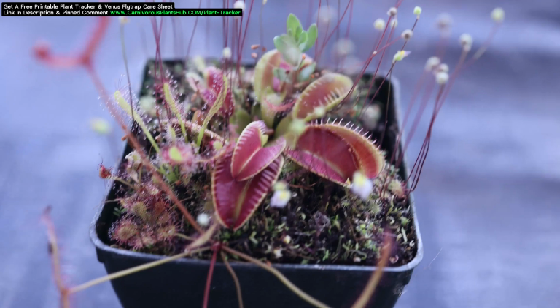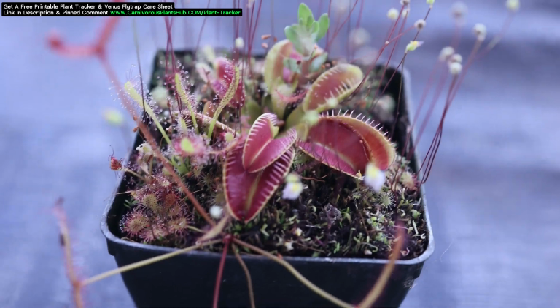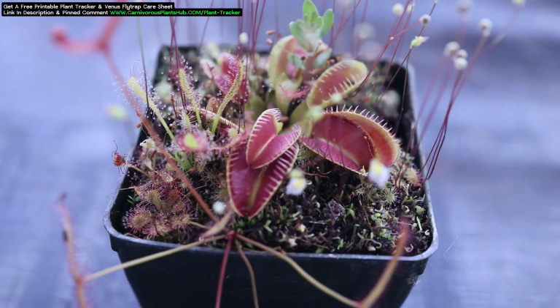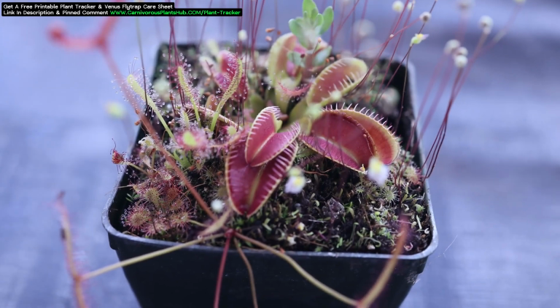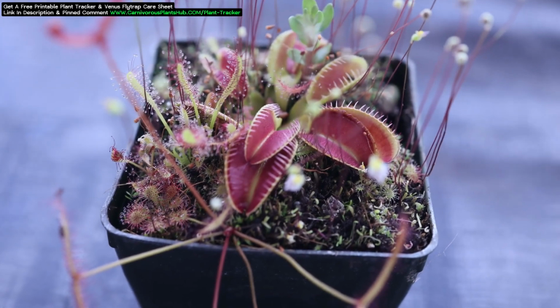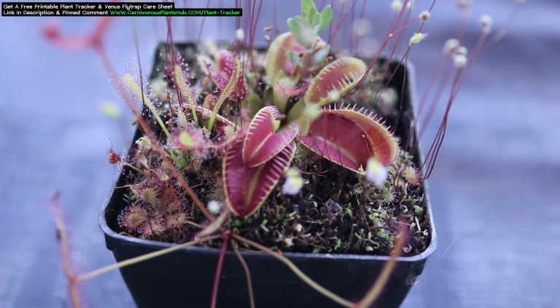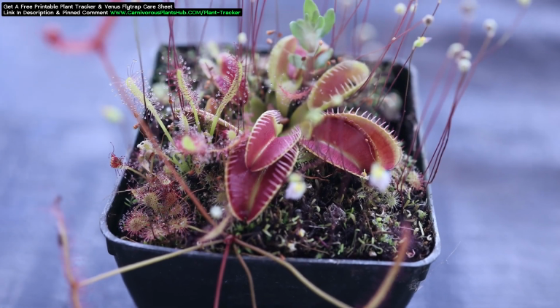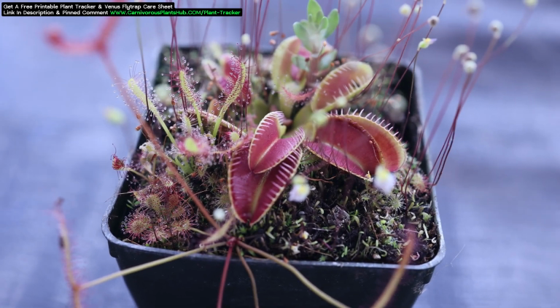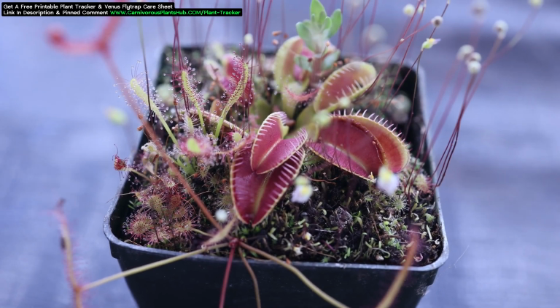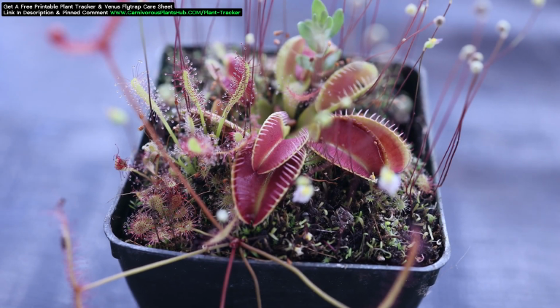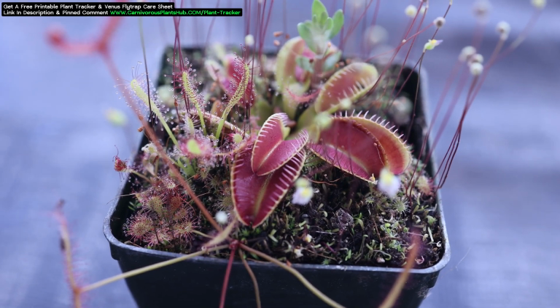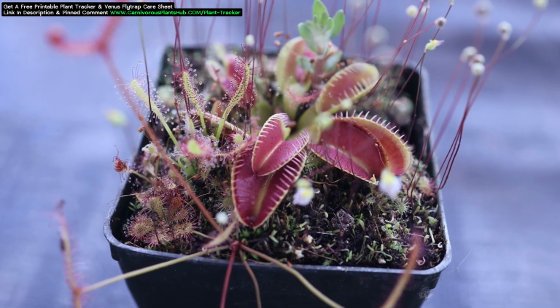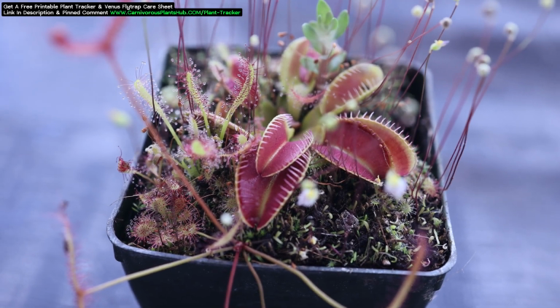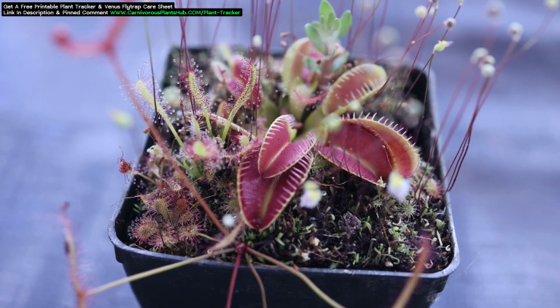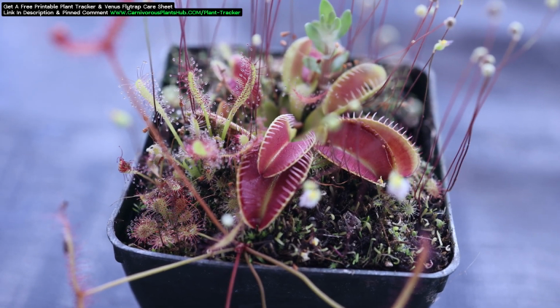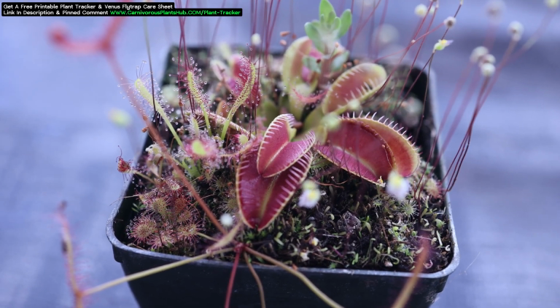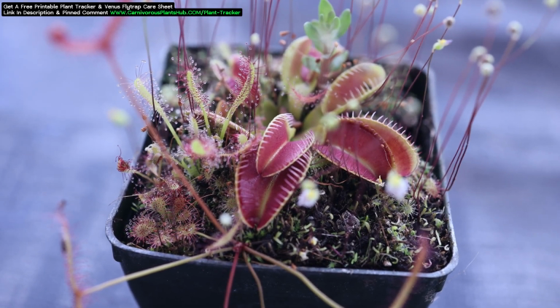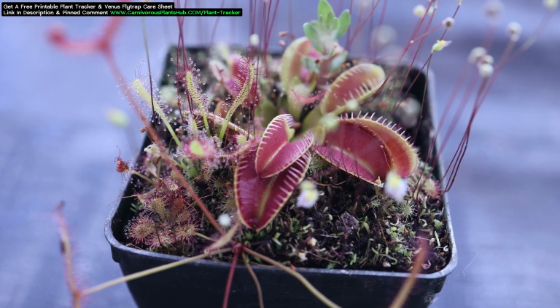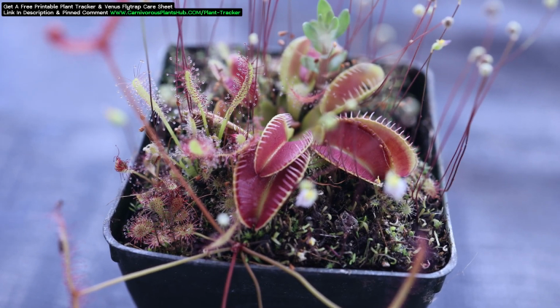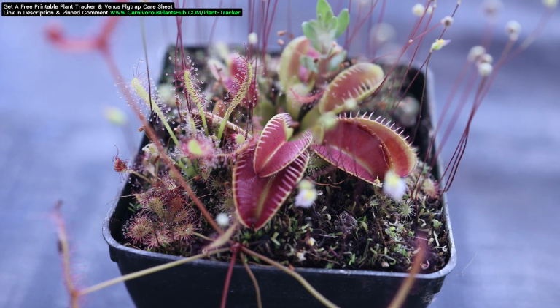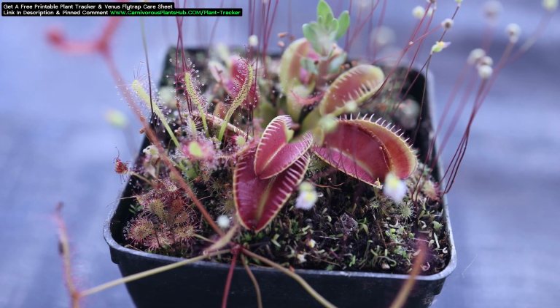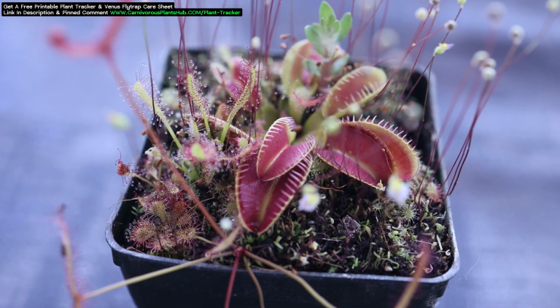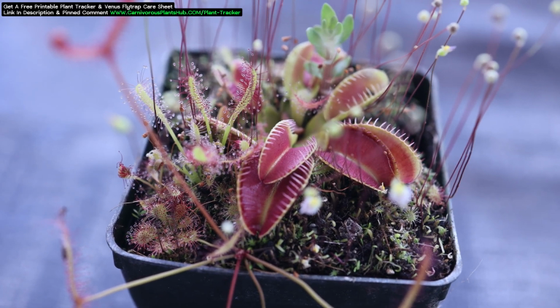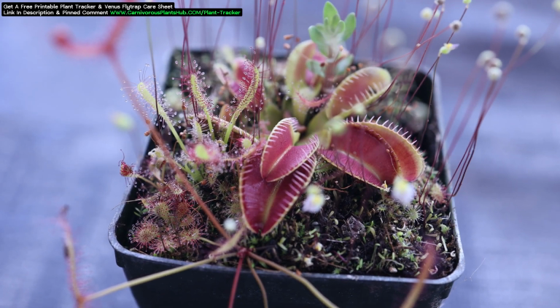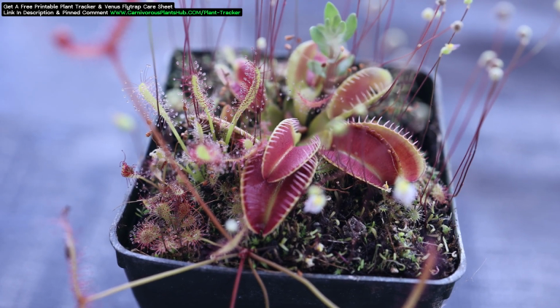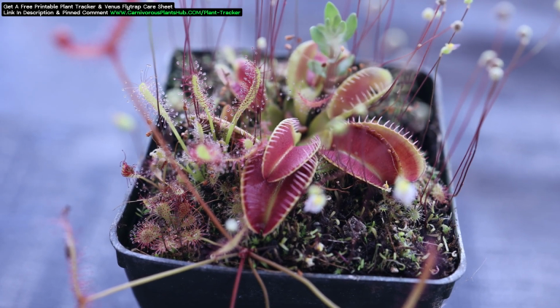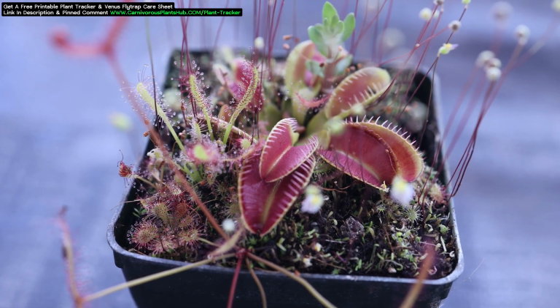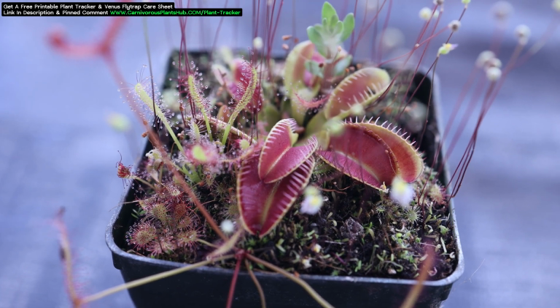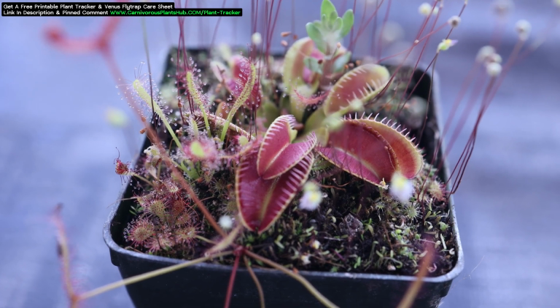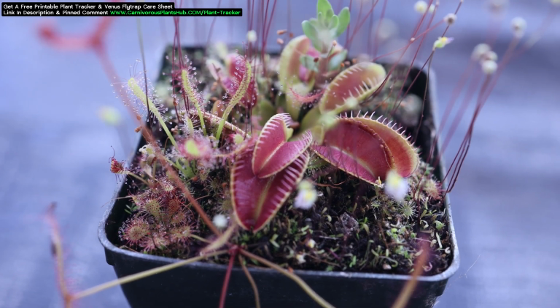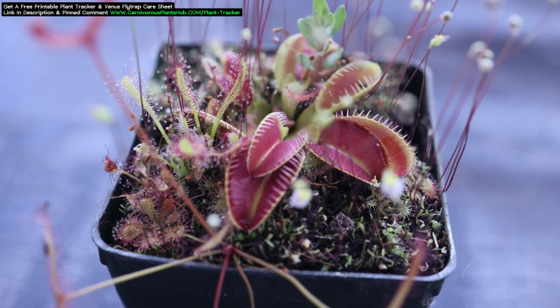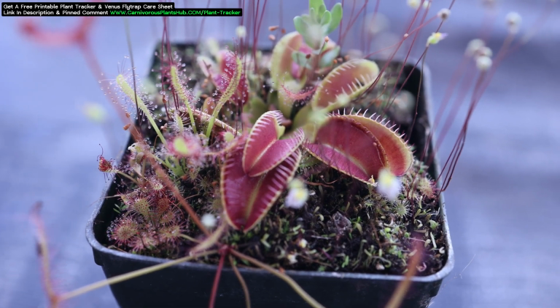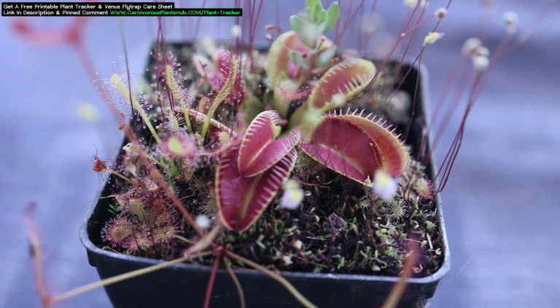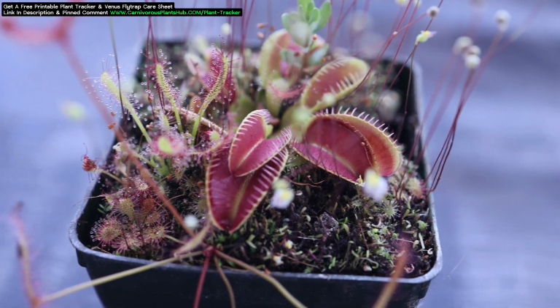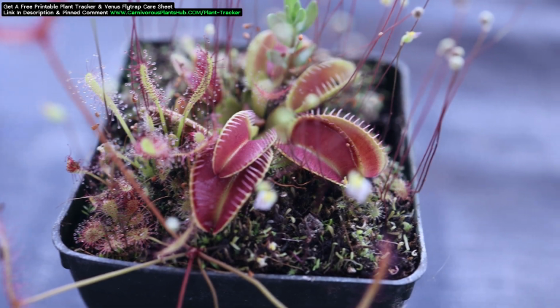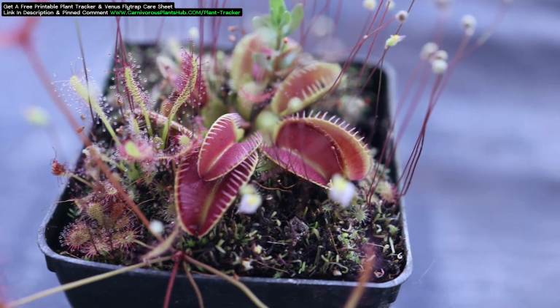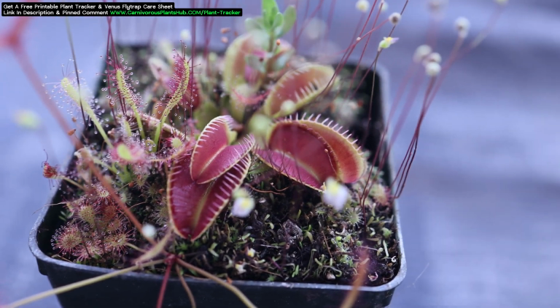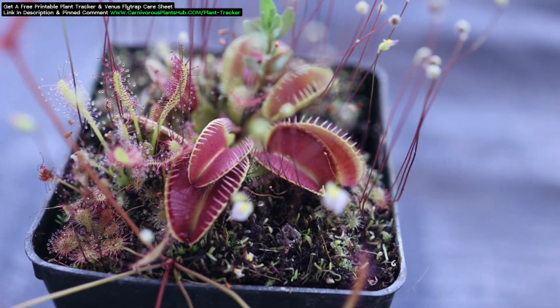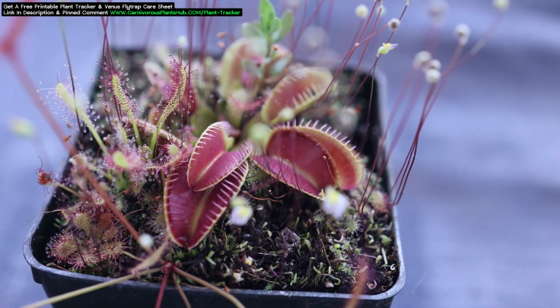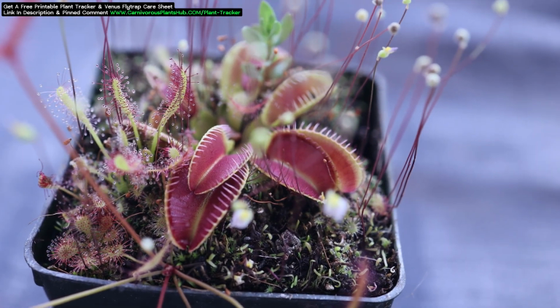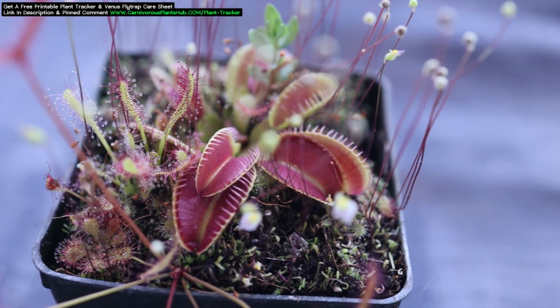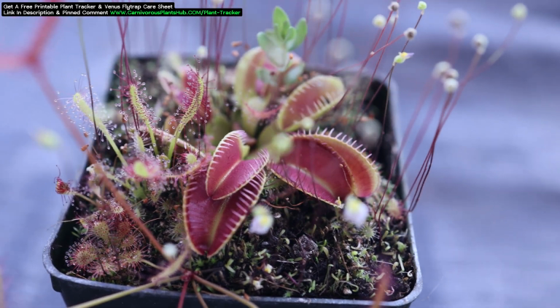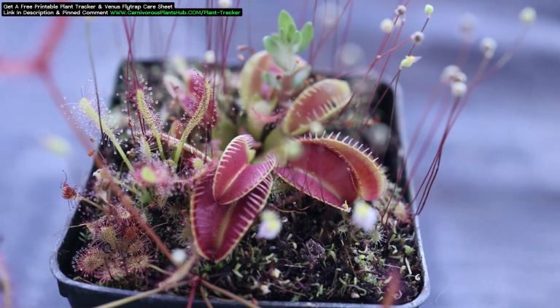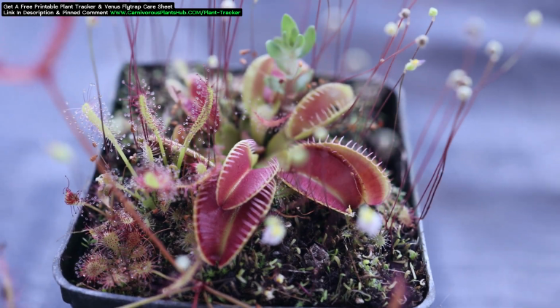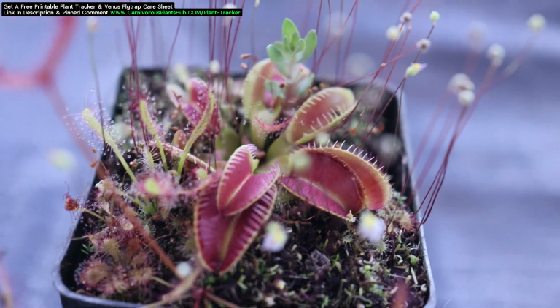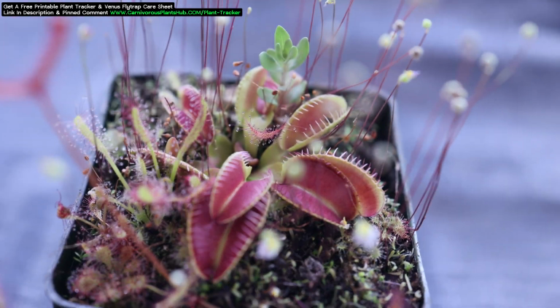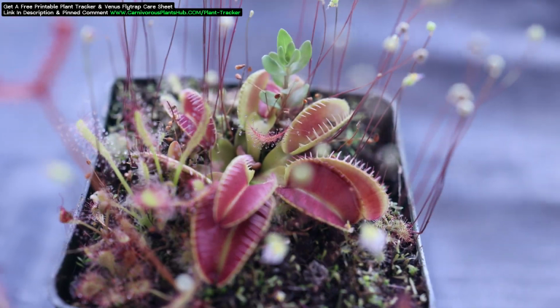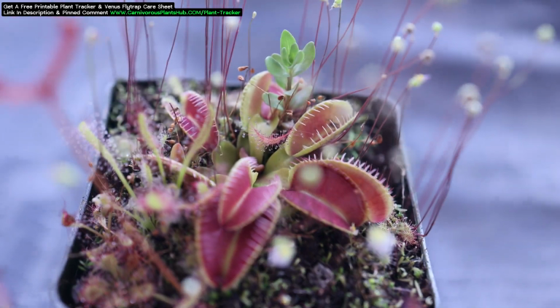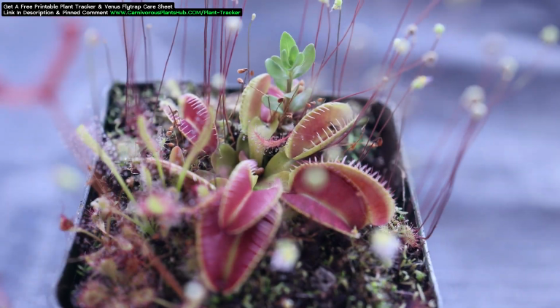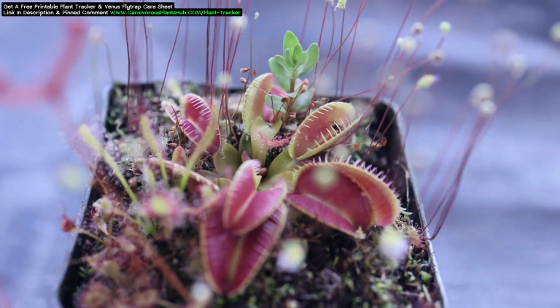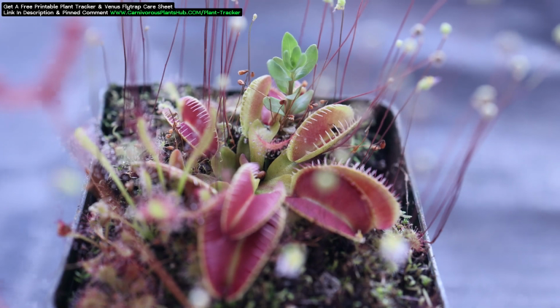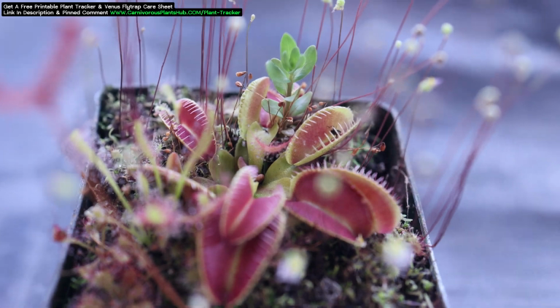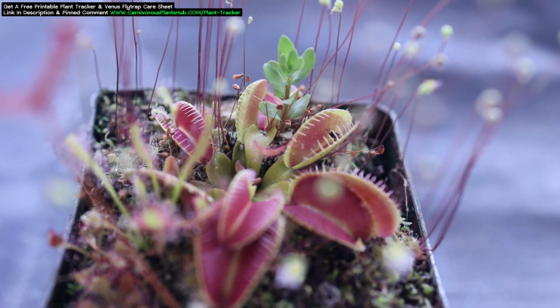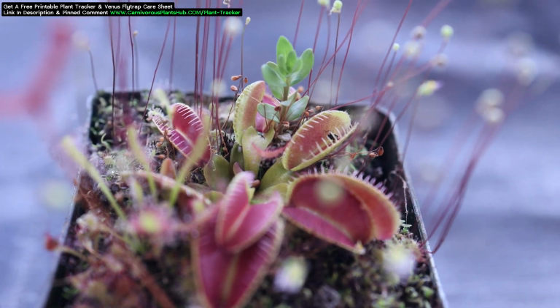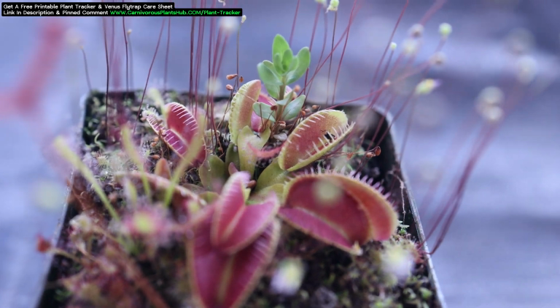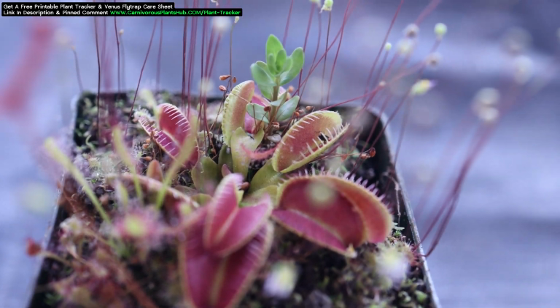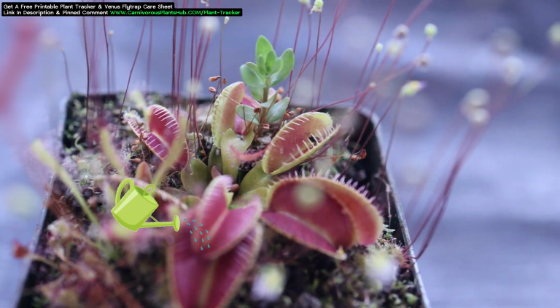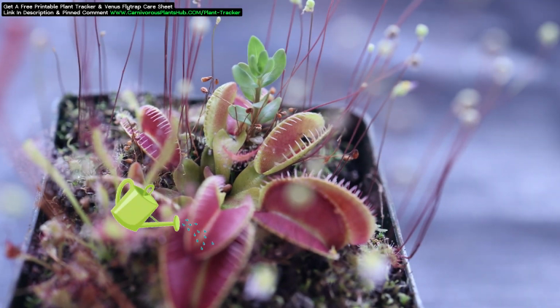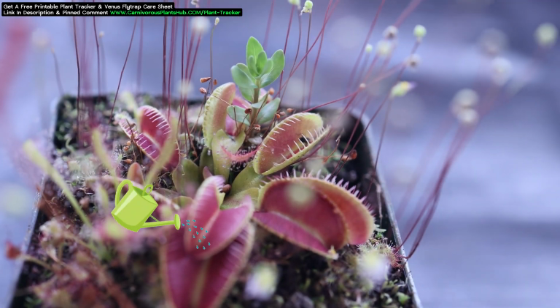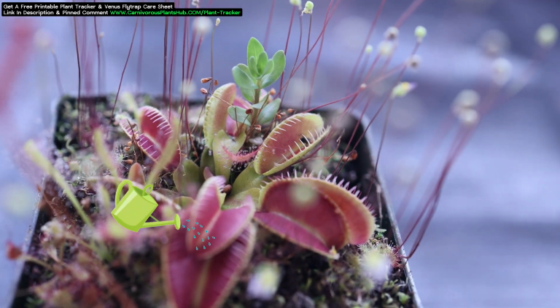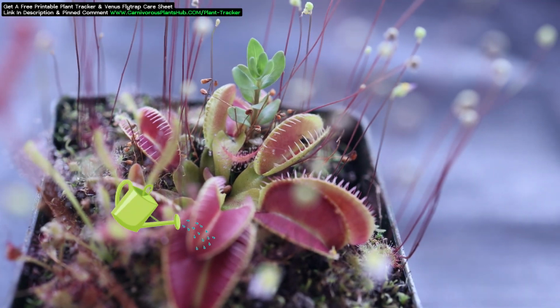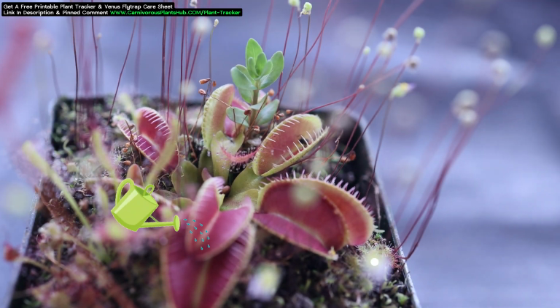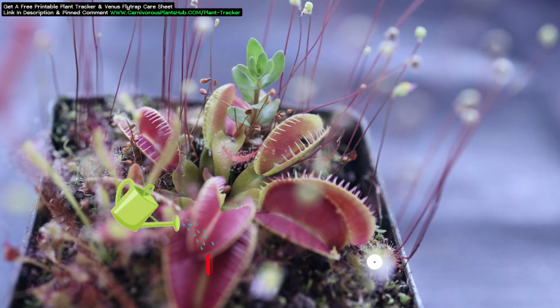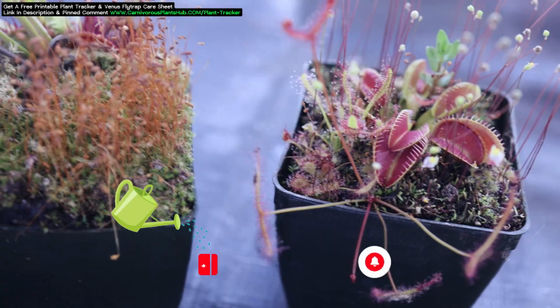Hello everyone! Welcome to Carnivorous Plants Hub. Today we're going to be repotting my Alien and Kraken Venus Flytraps.